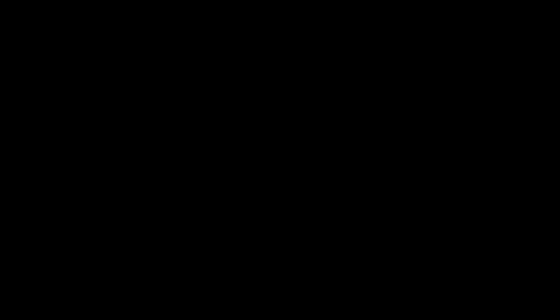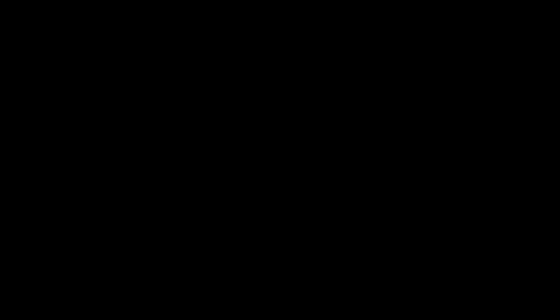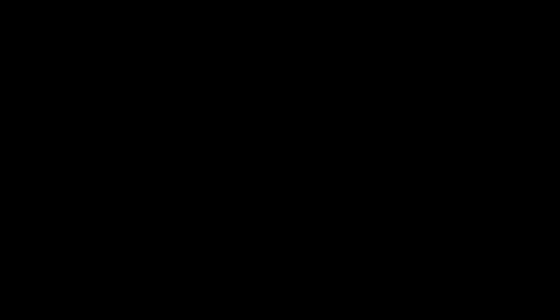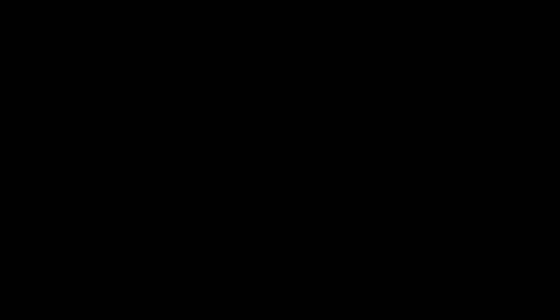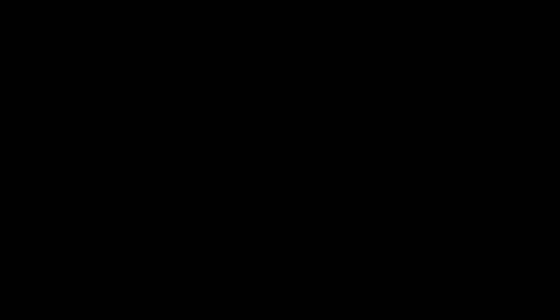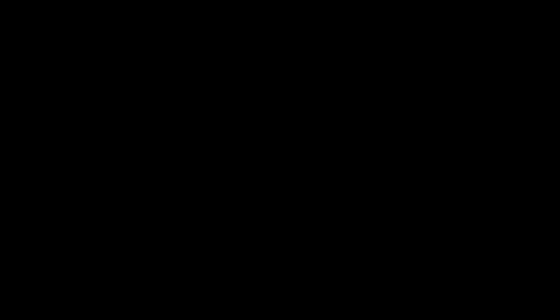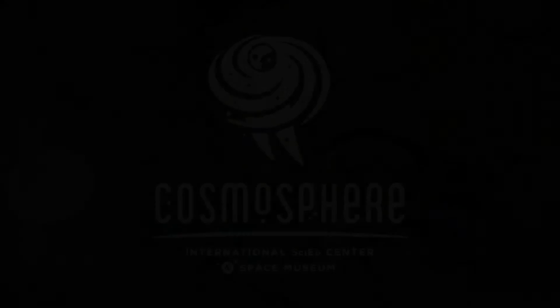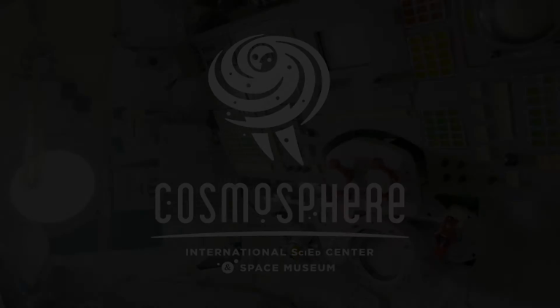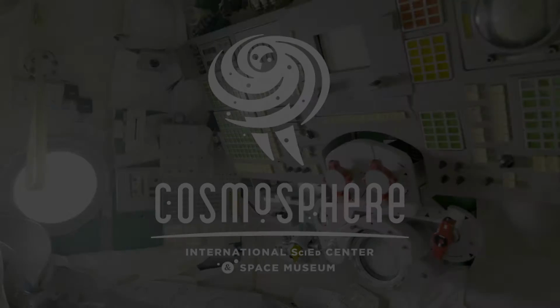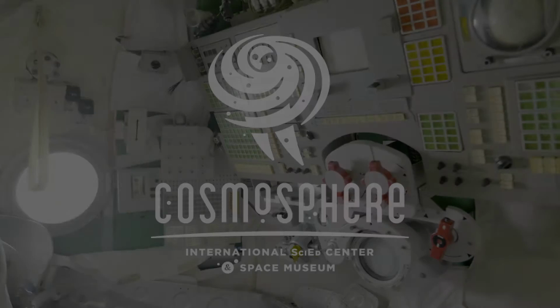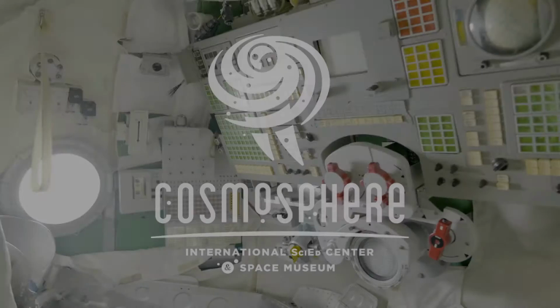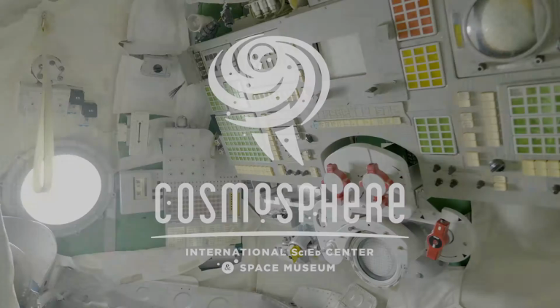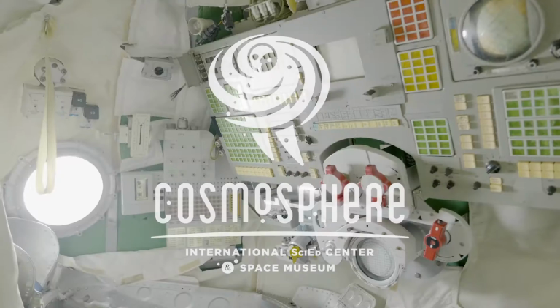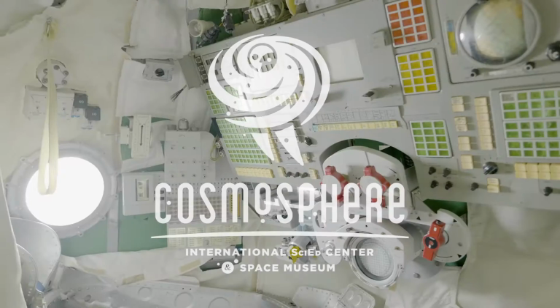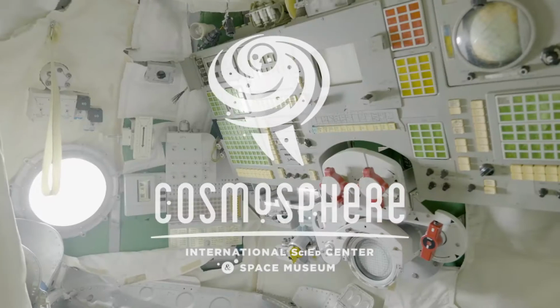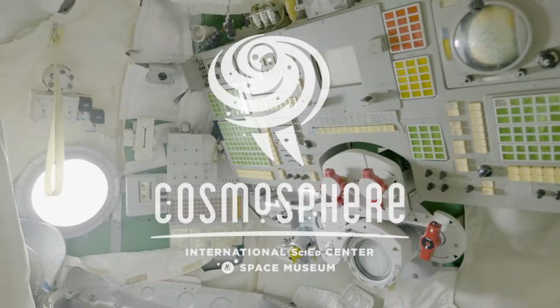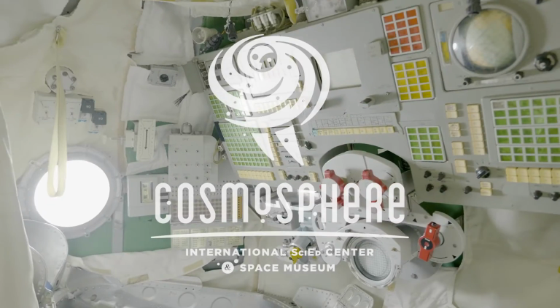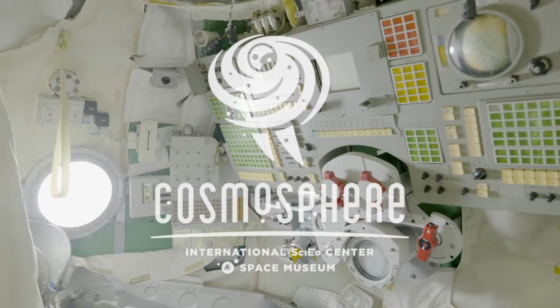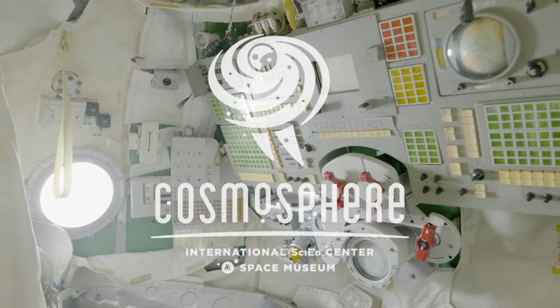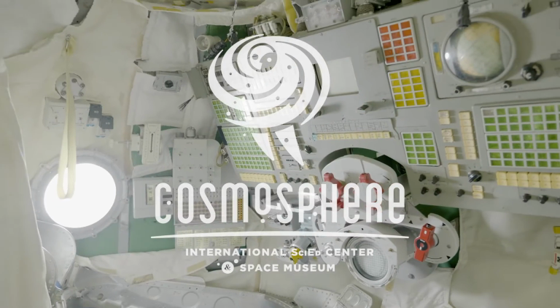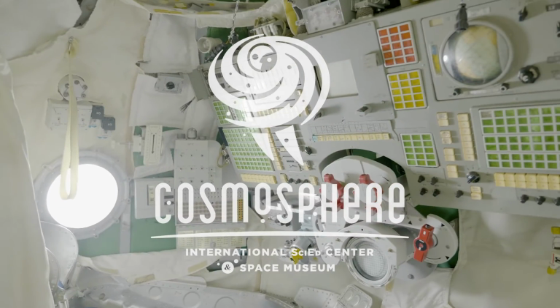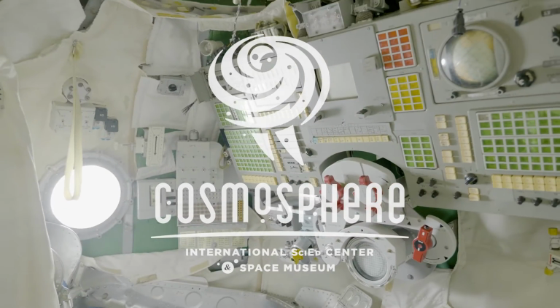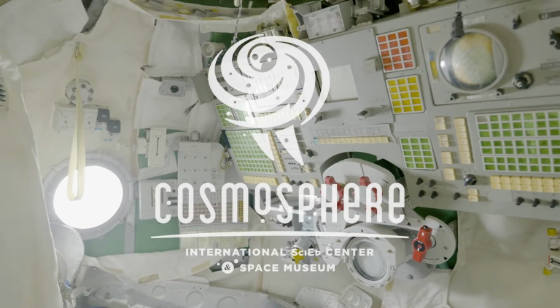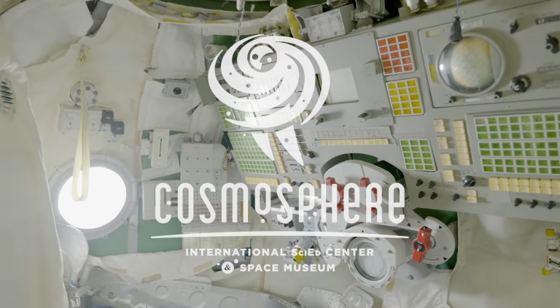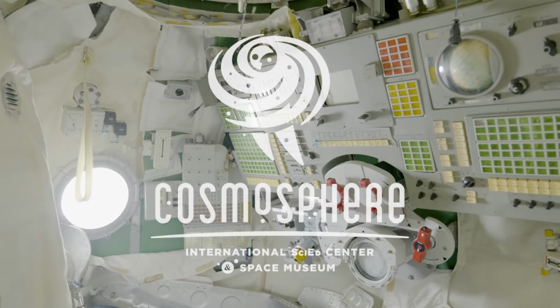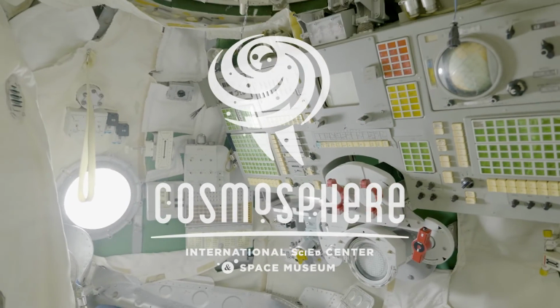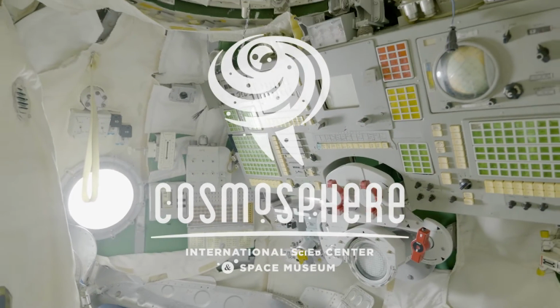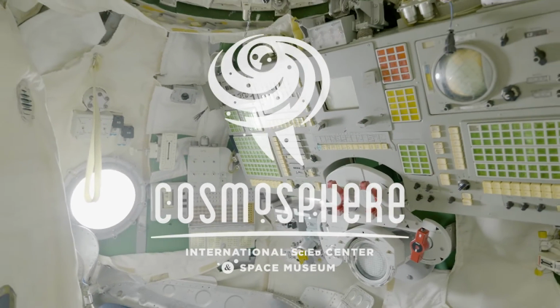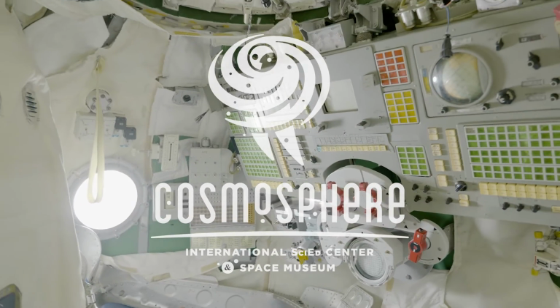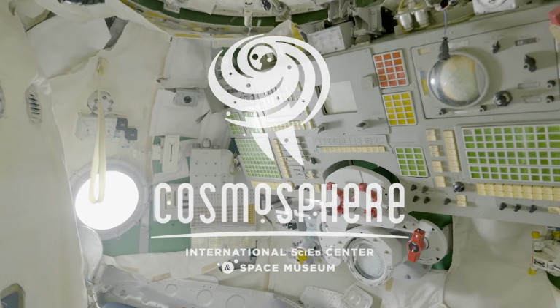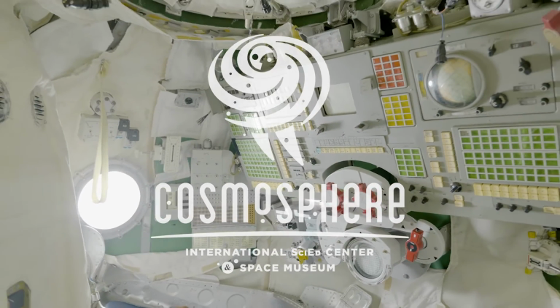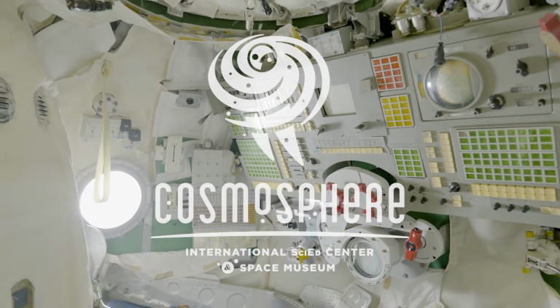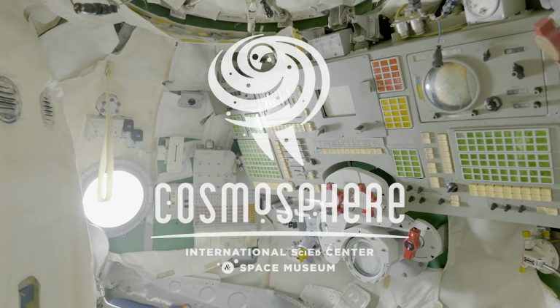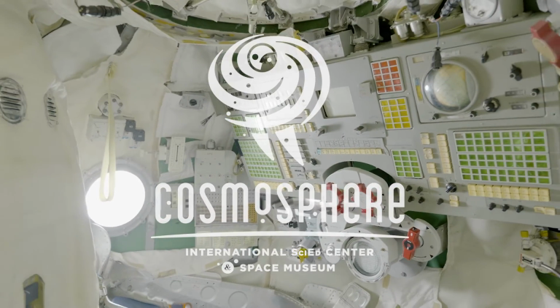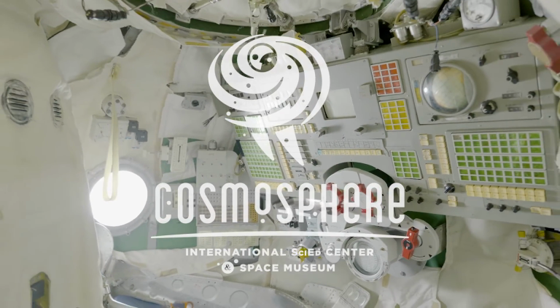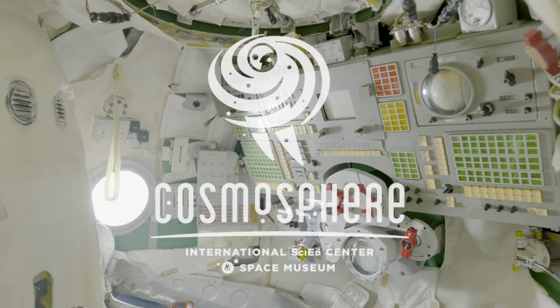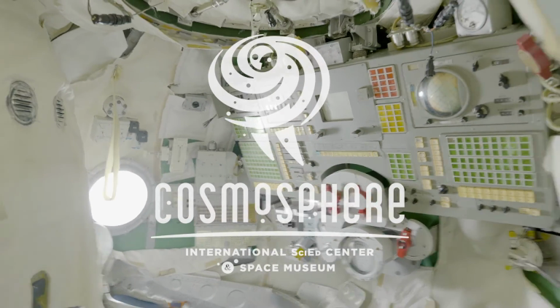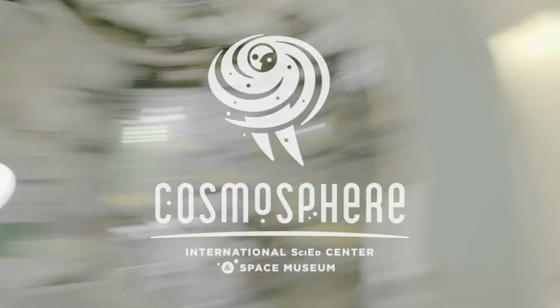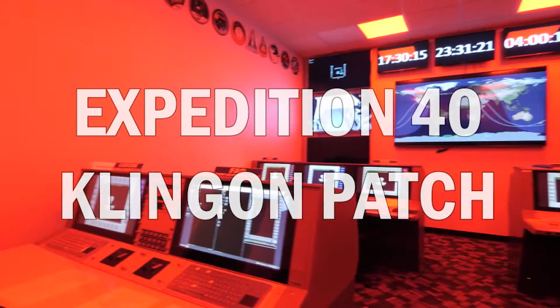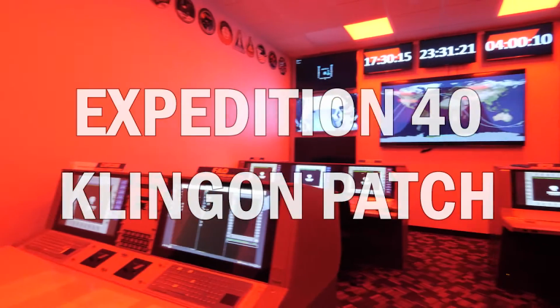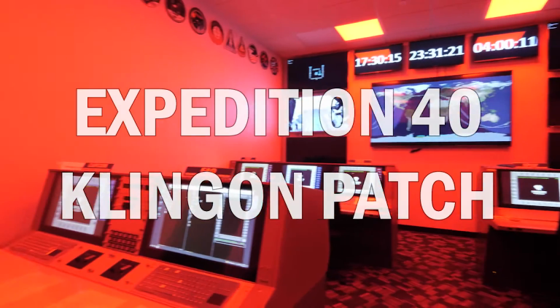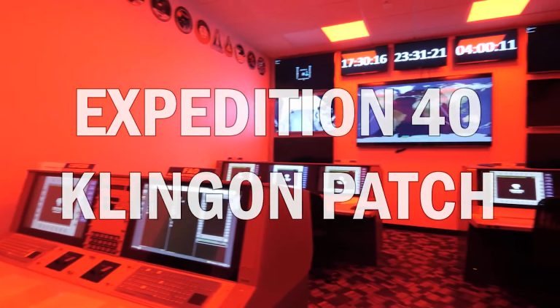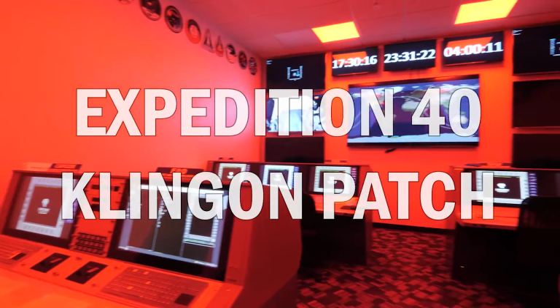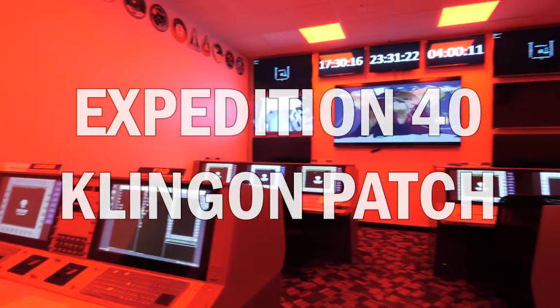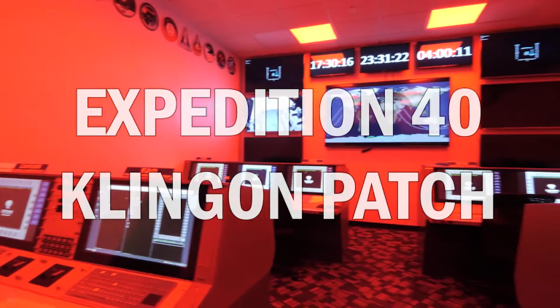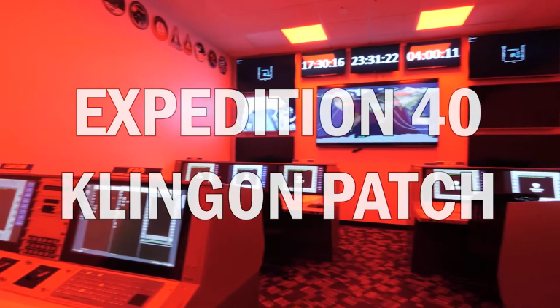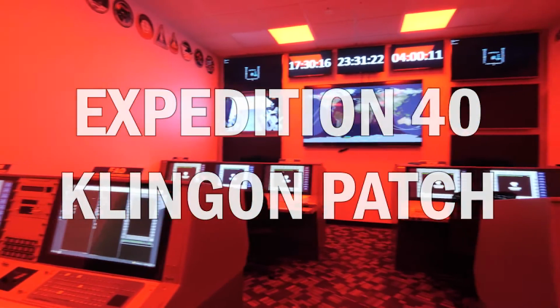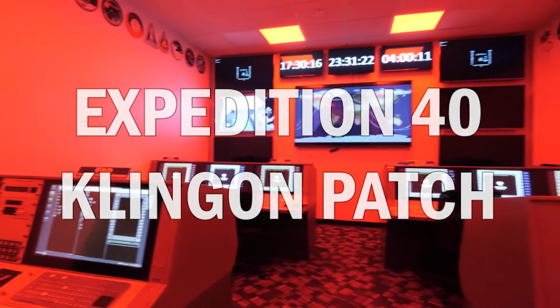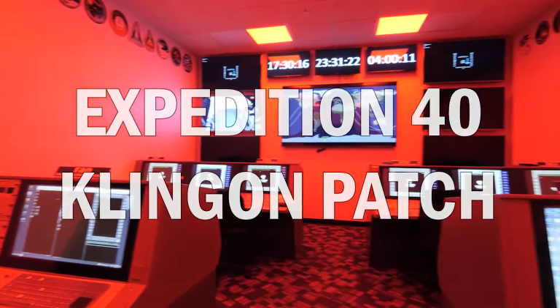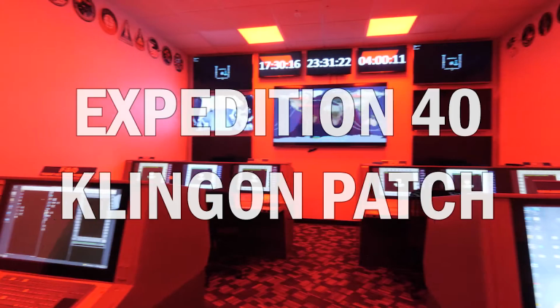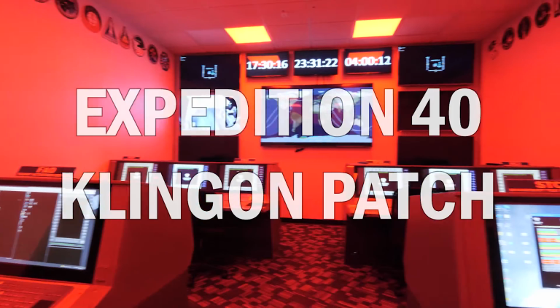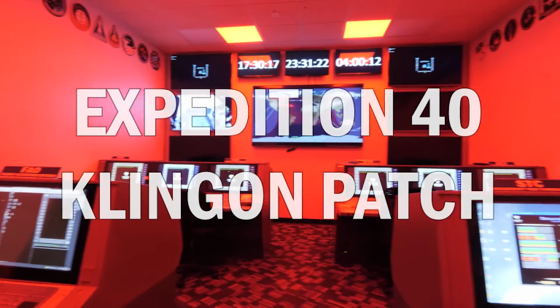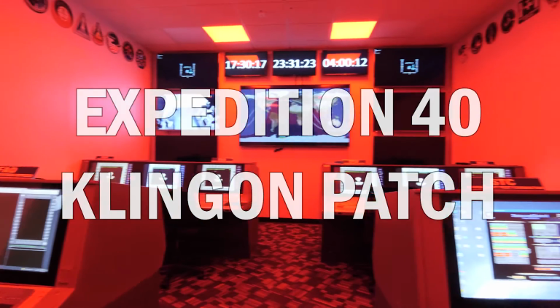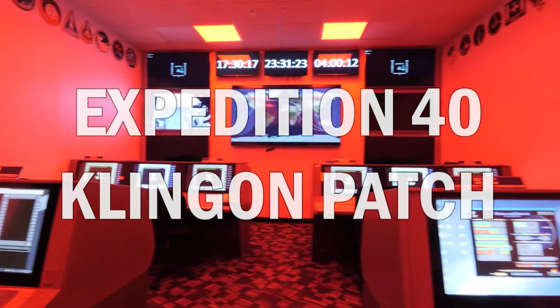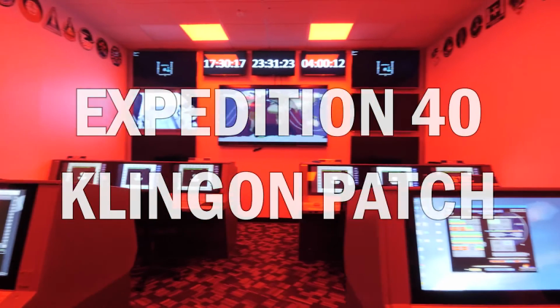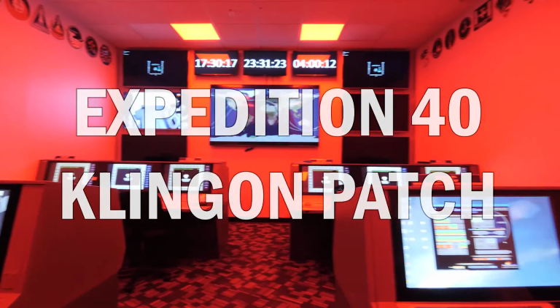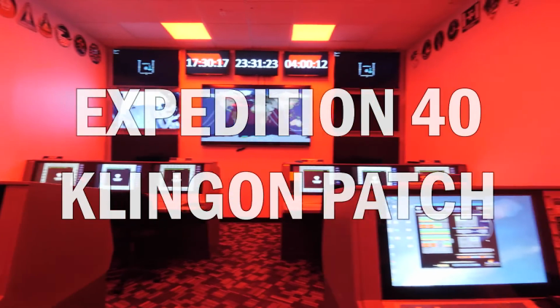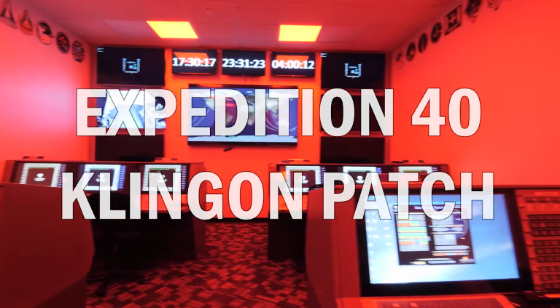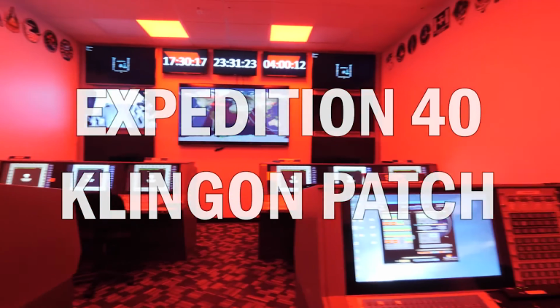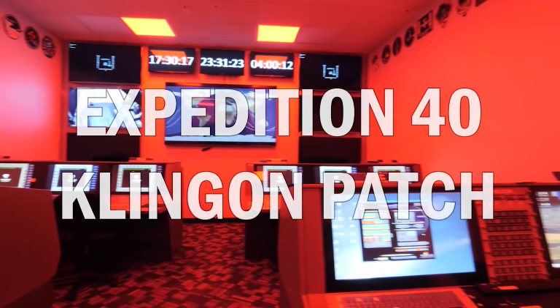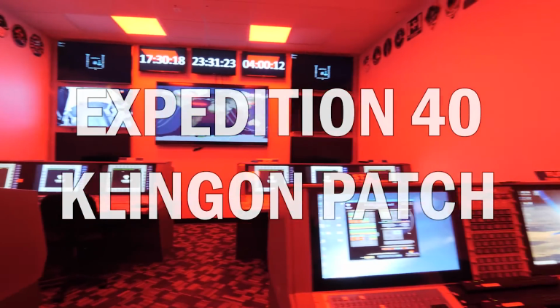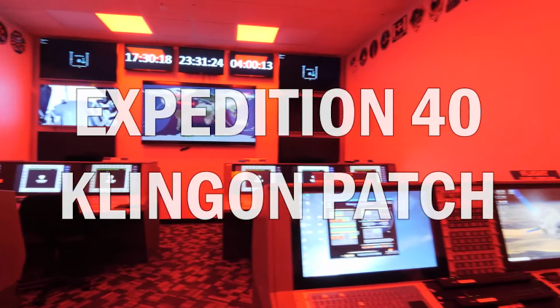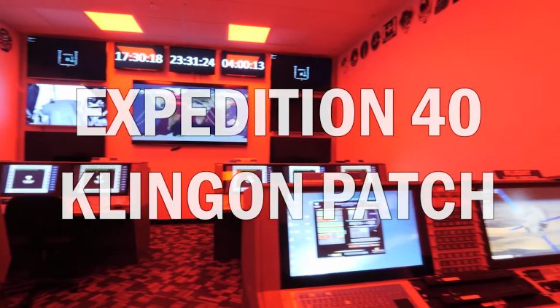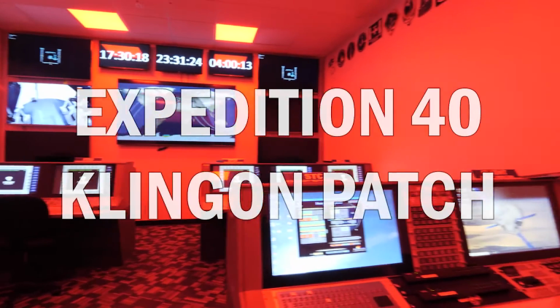One, zero, all engines running. Liftoff. We have a liftoff.